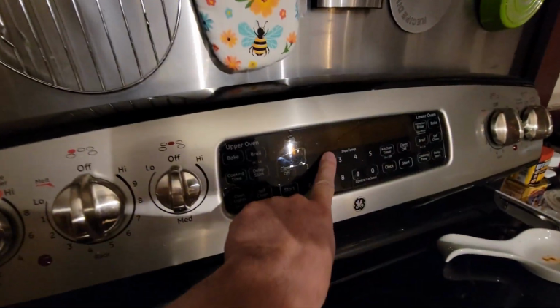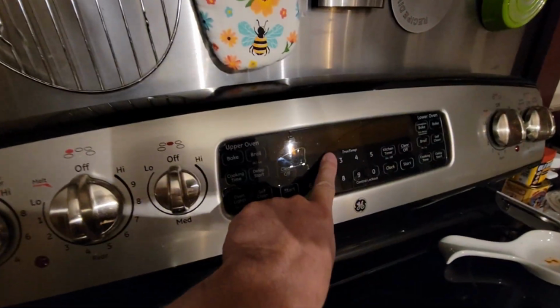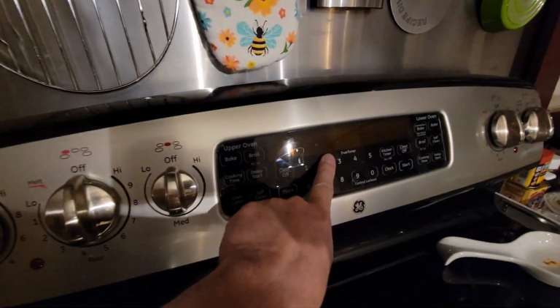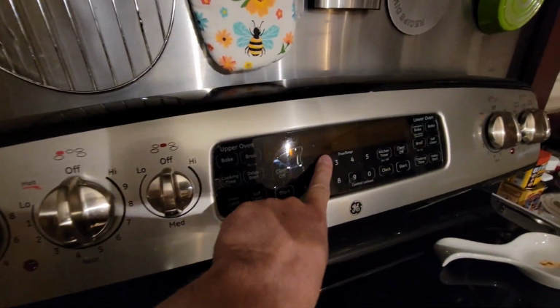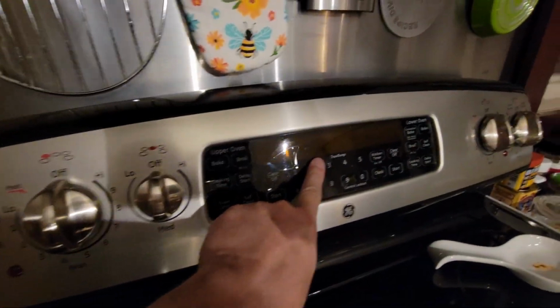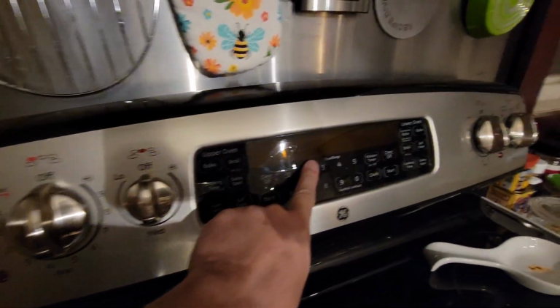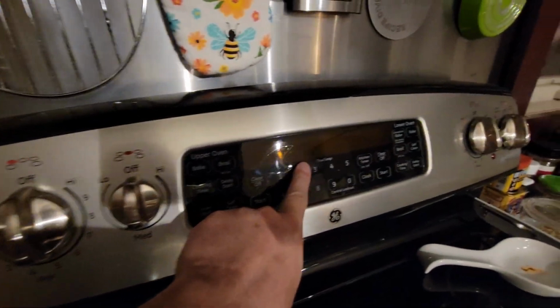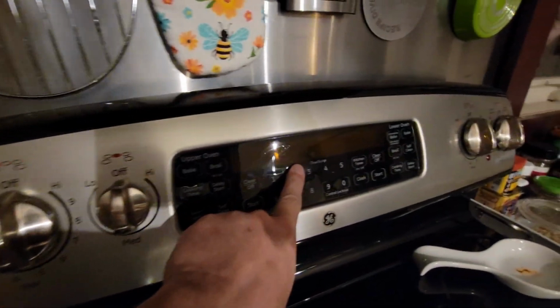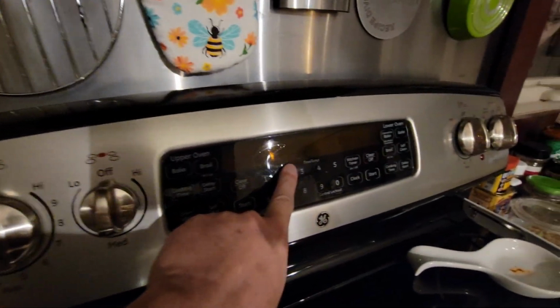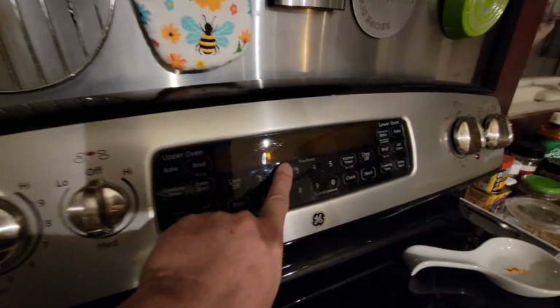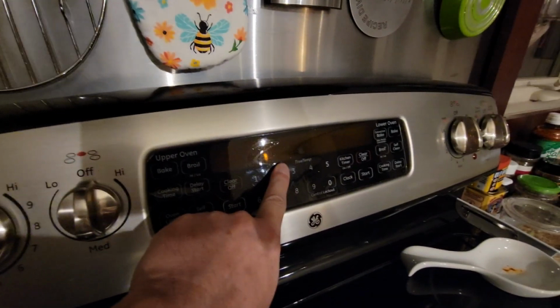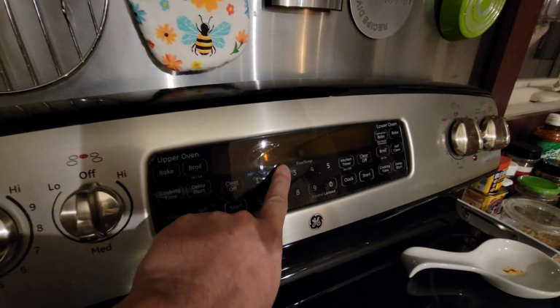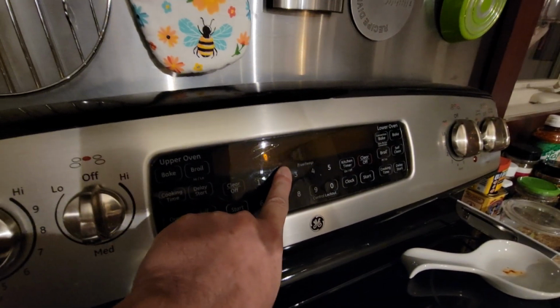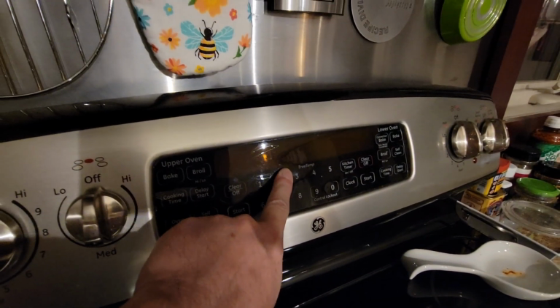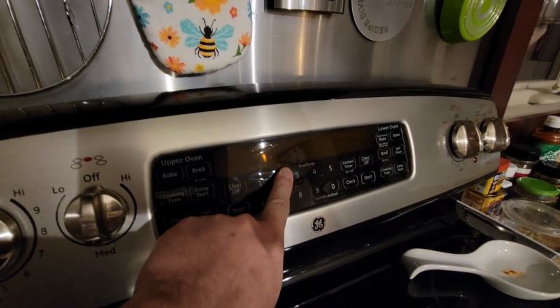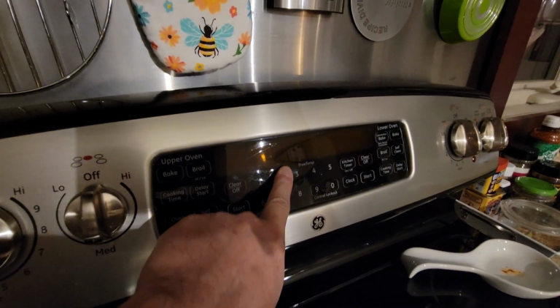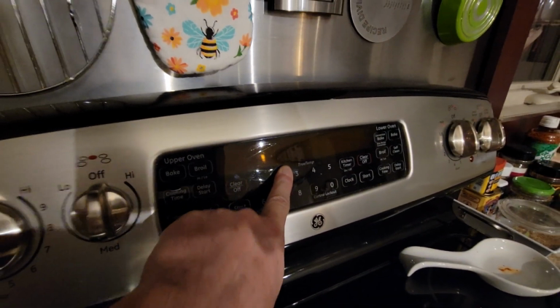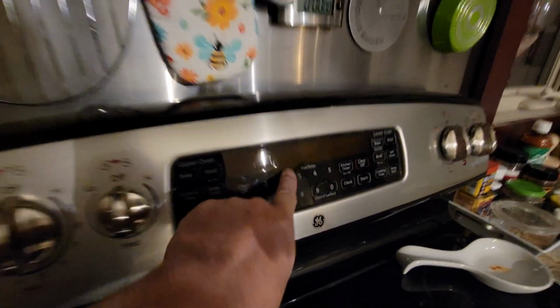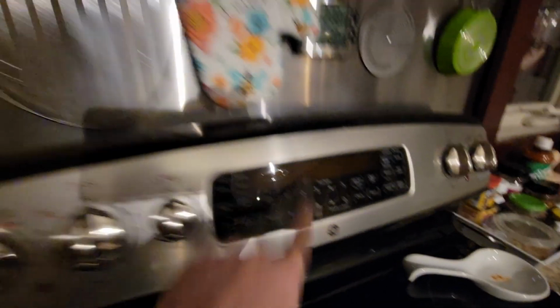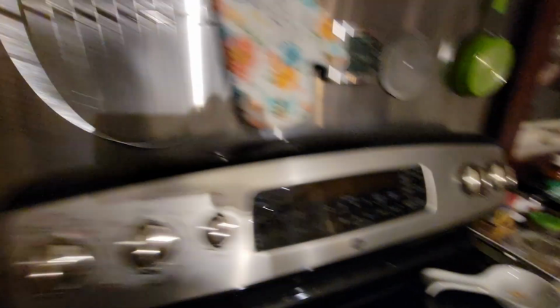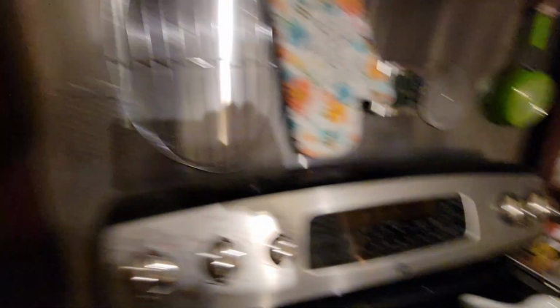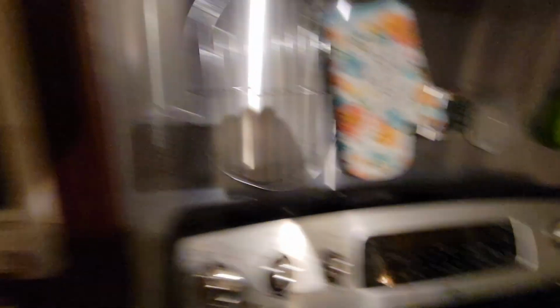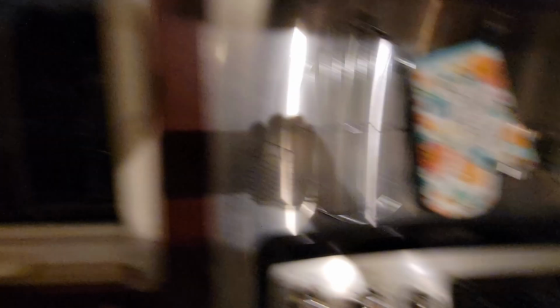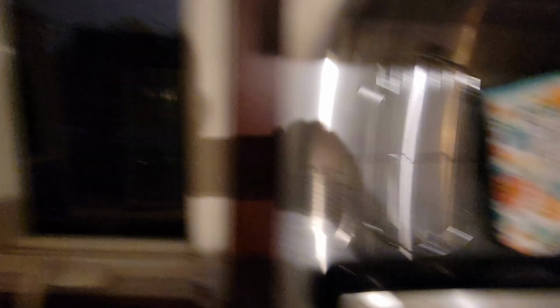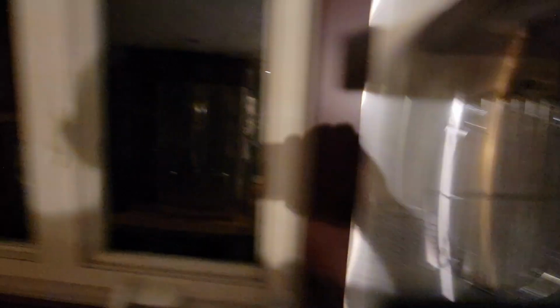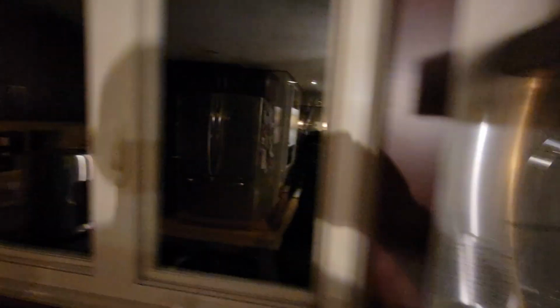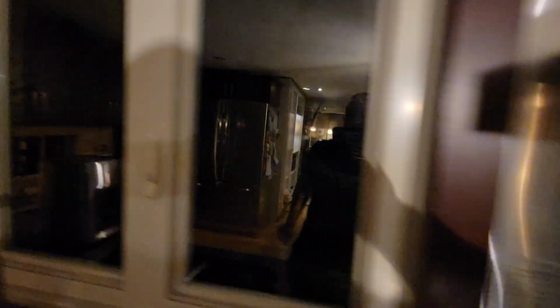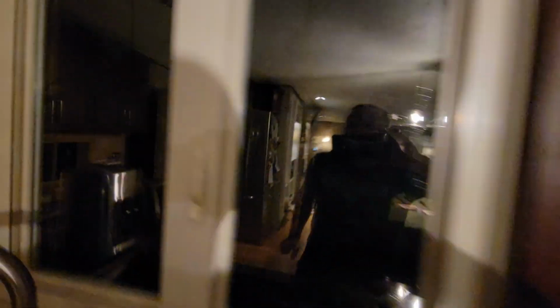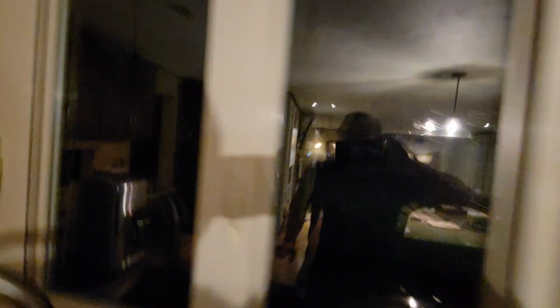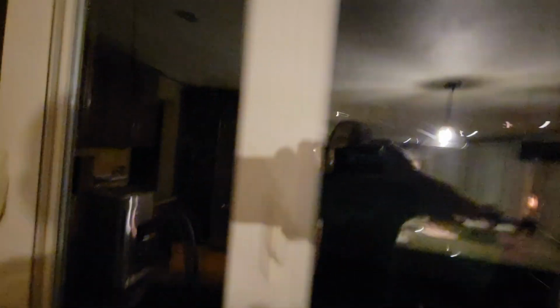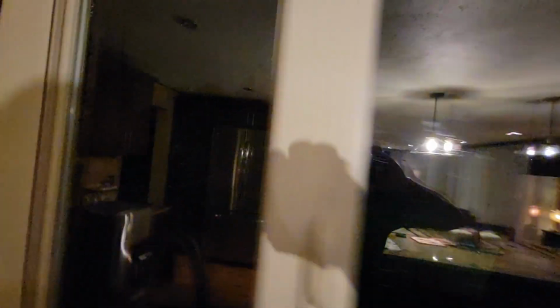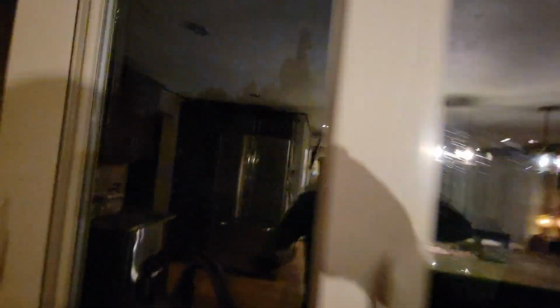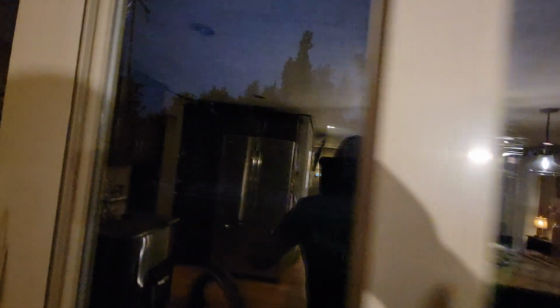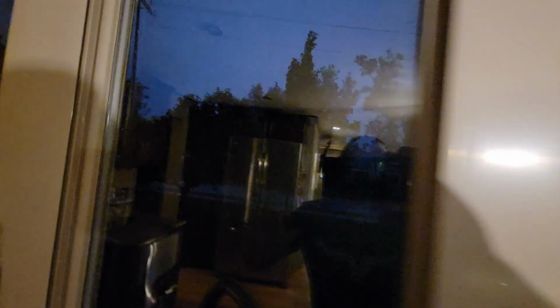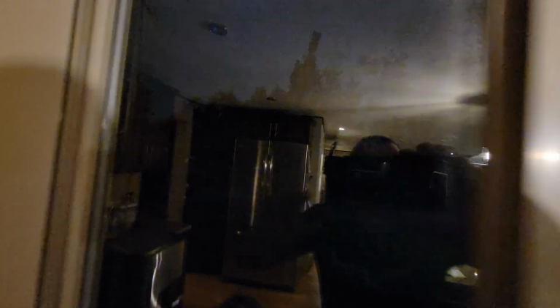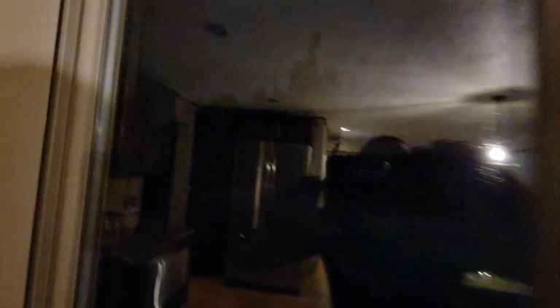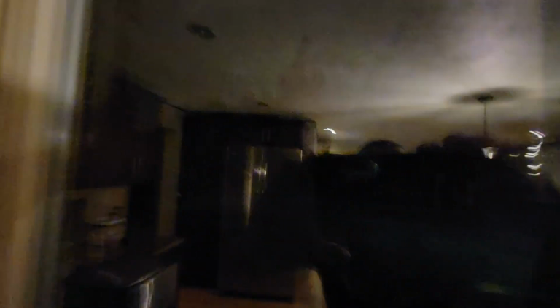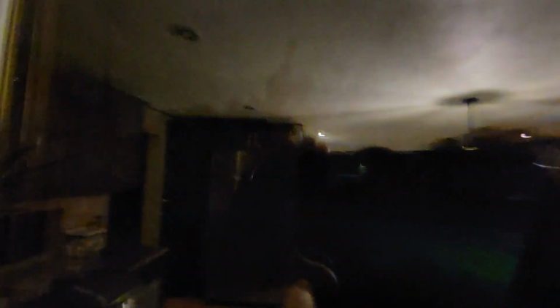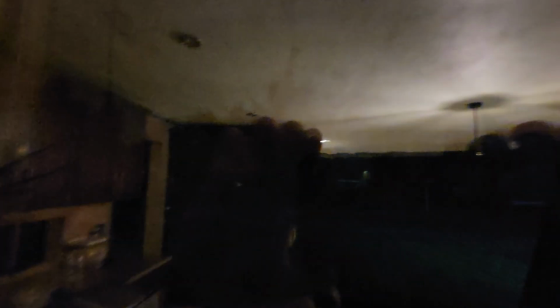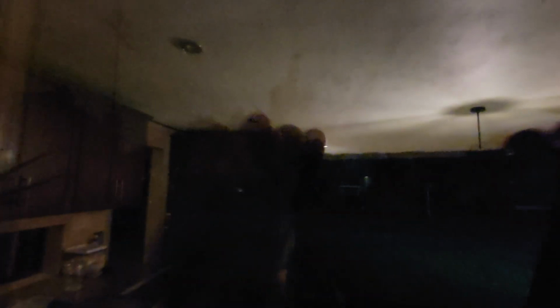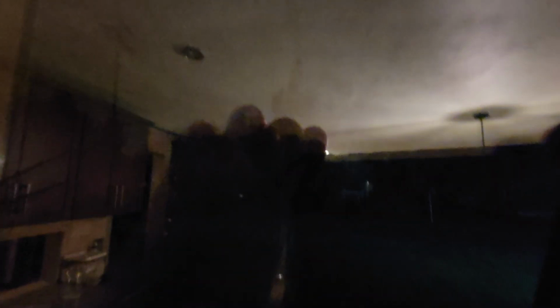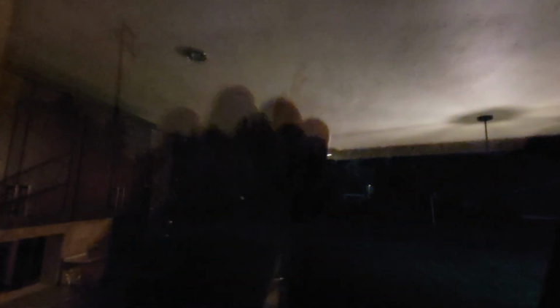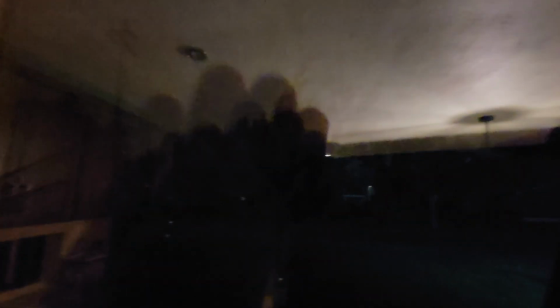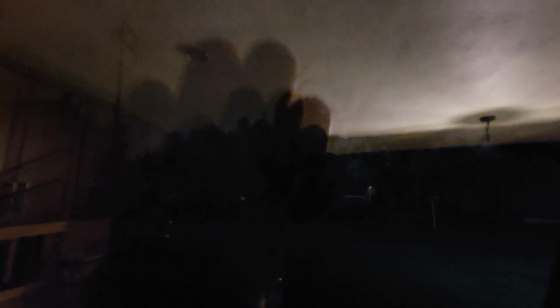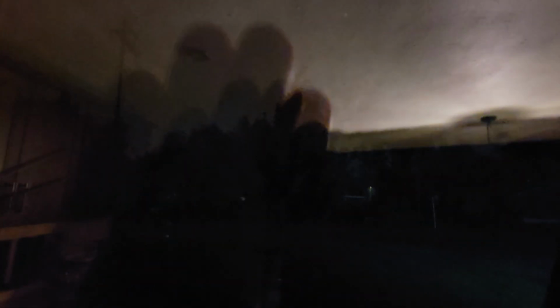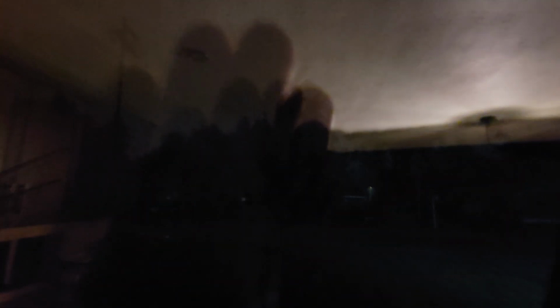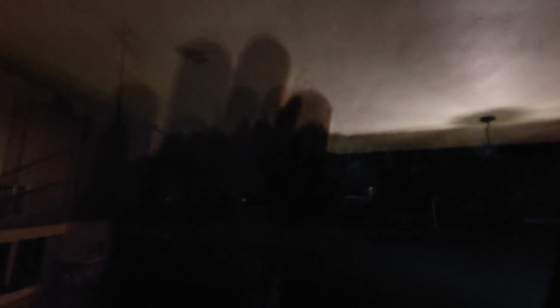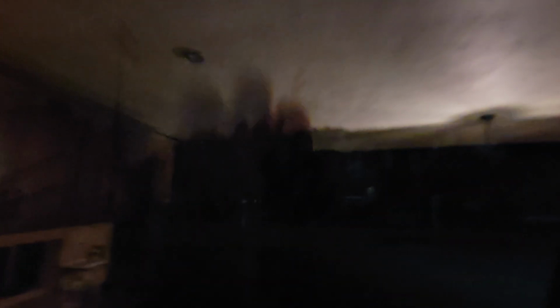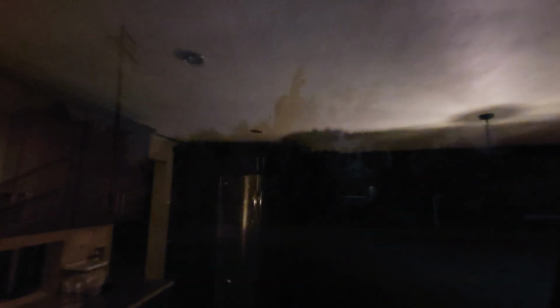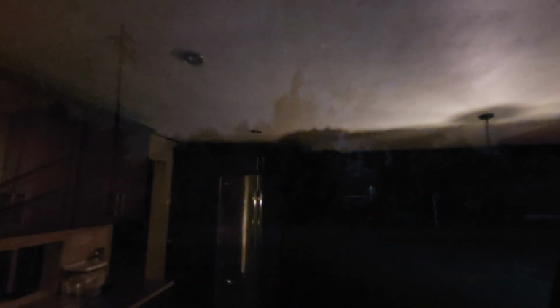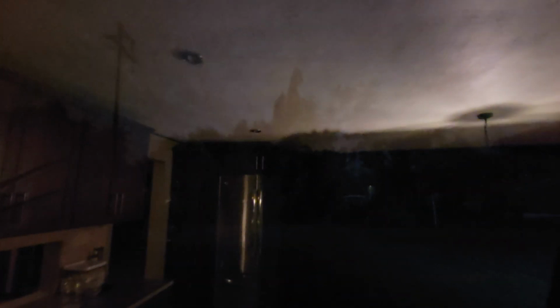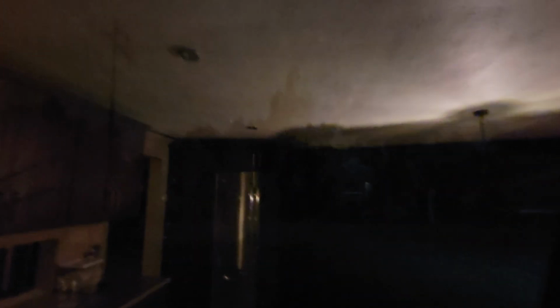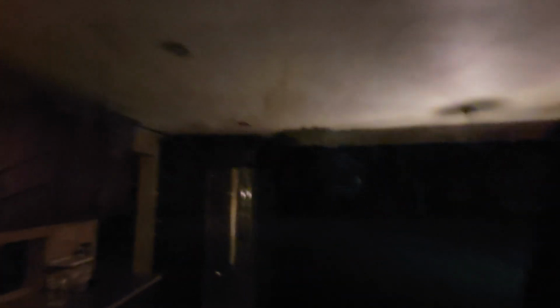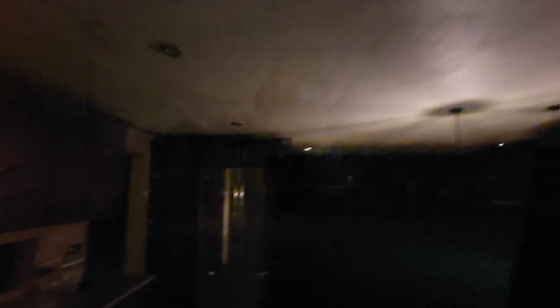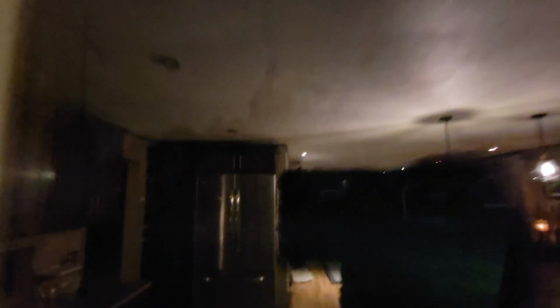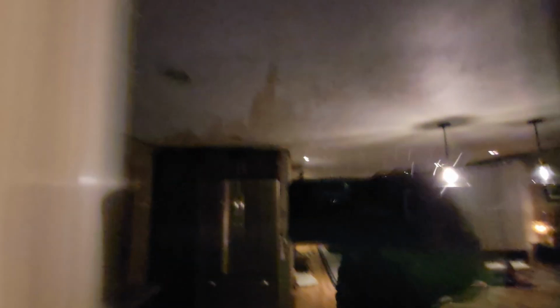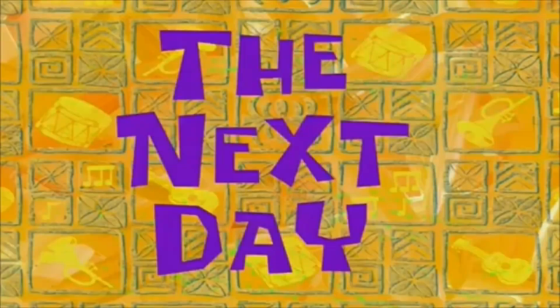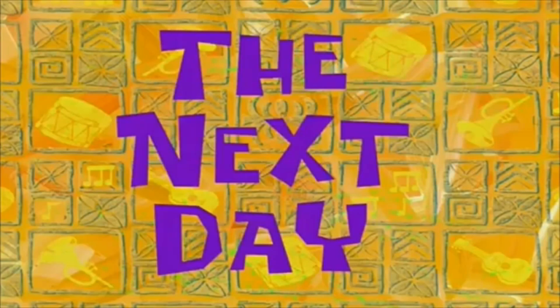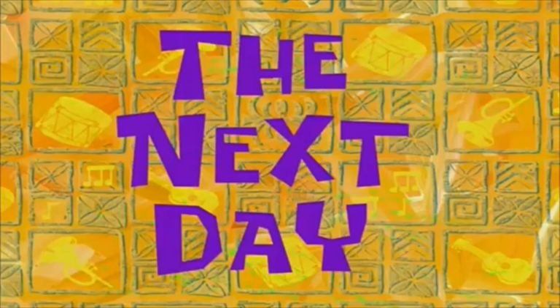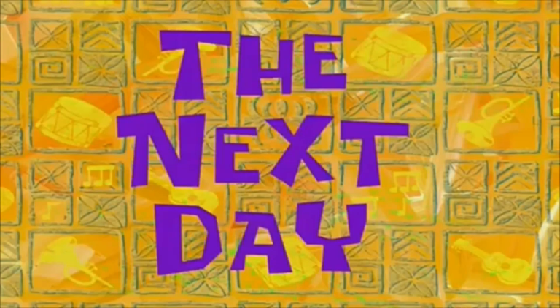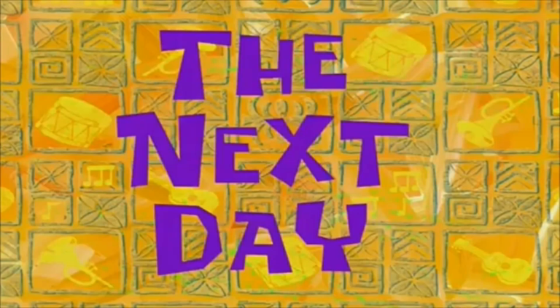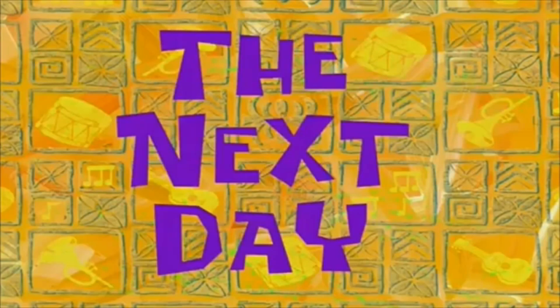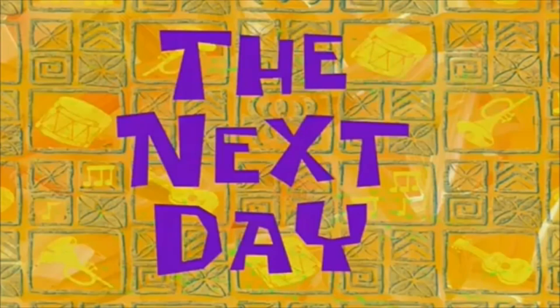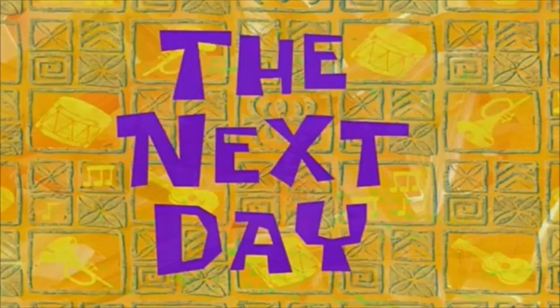Grid is gone. We're having a pretty big storm right now.